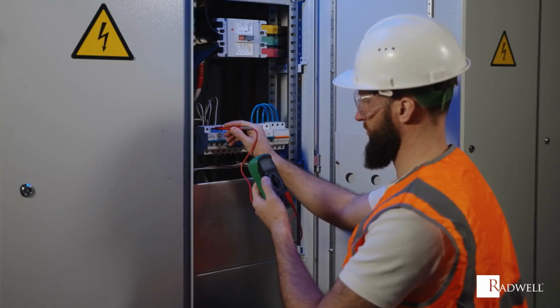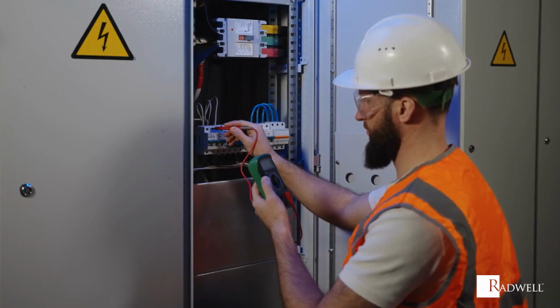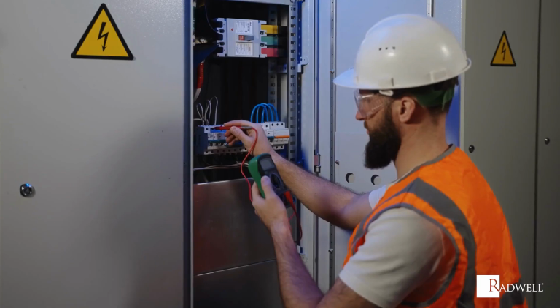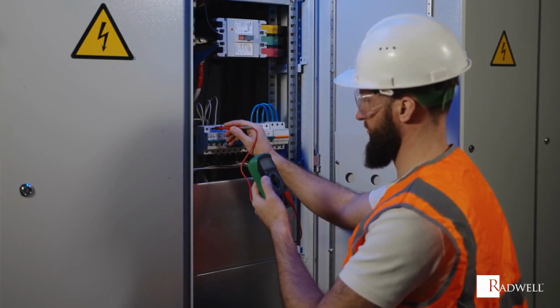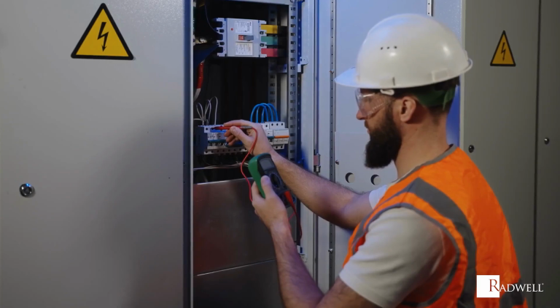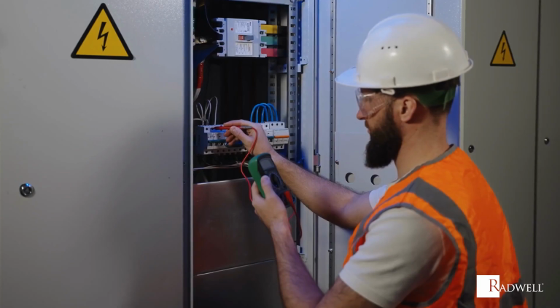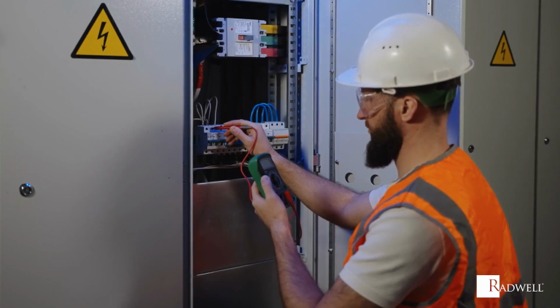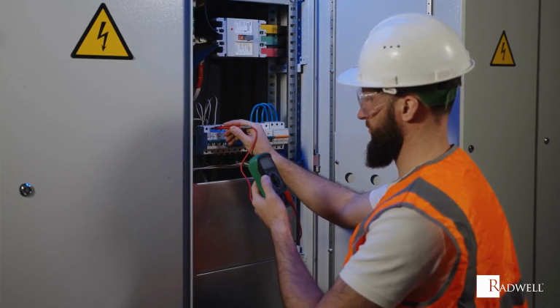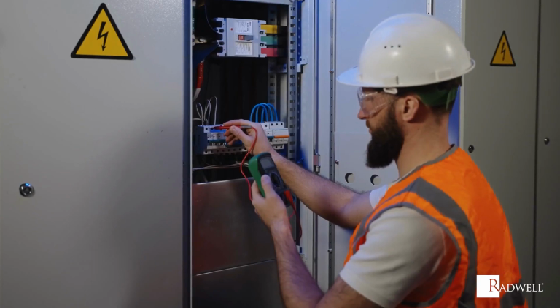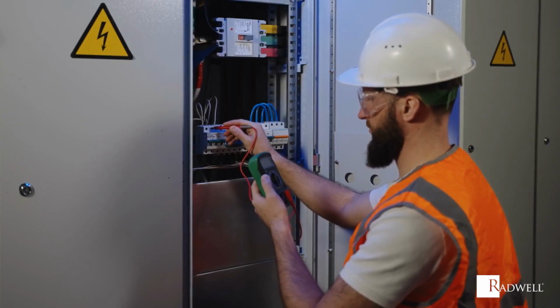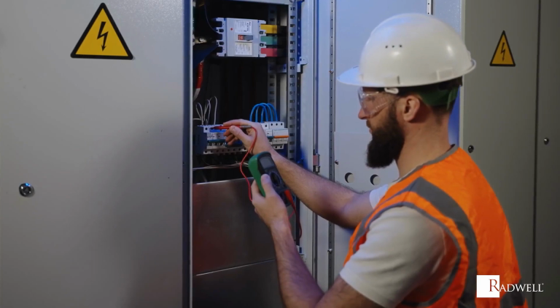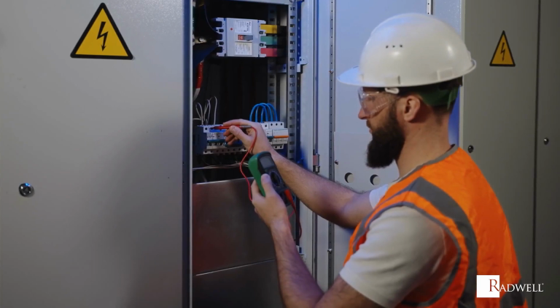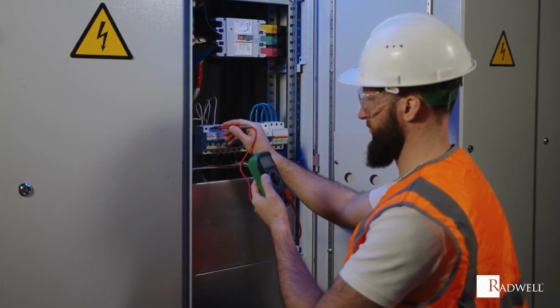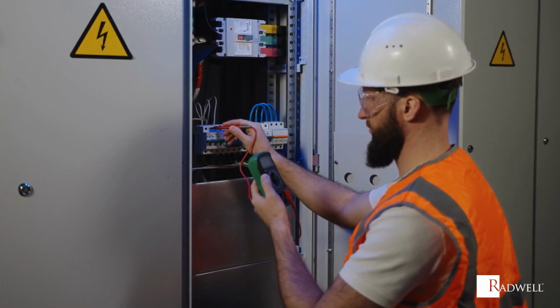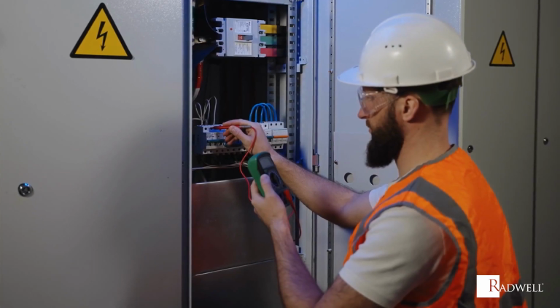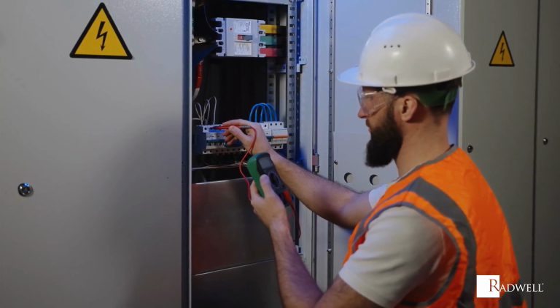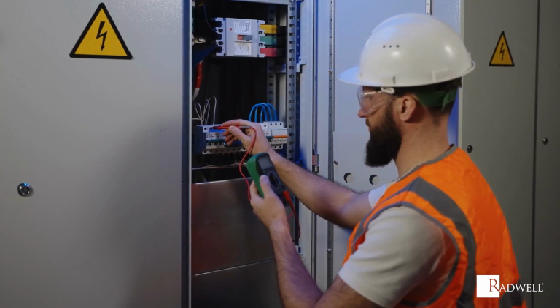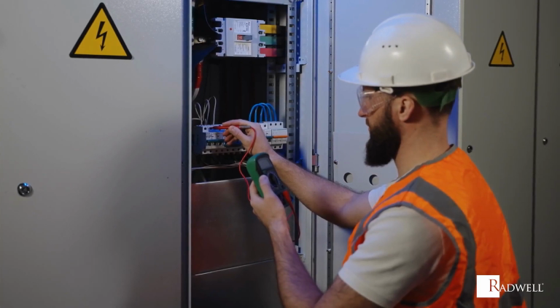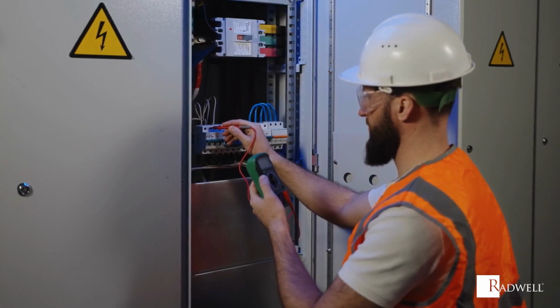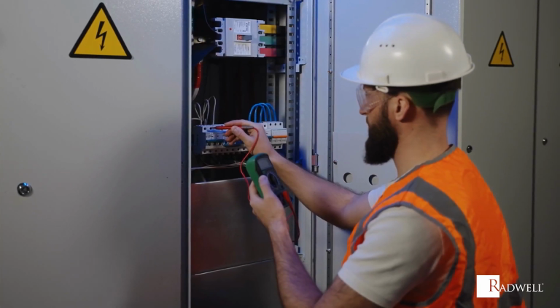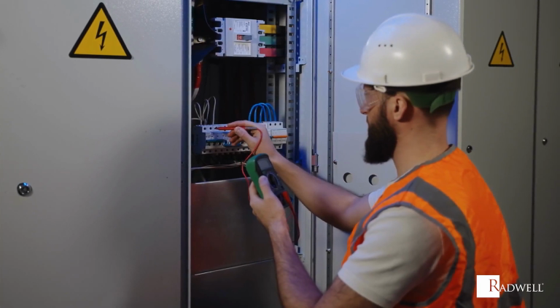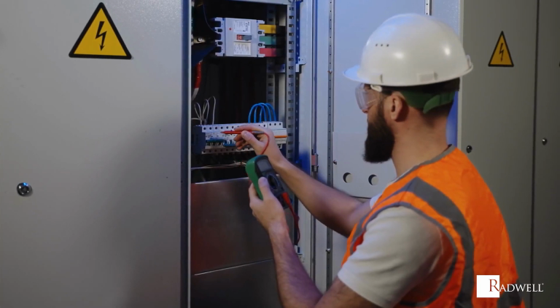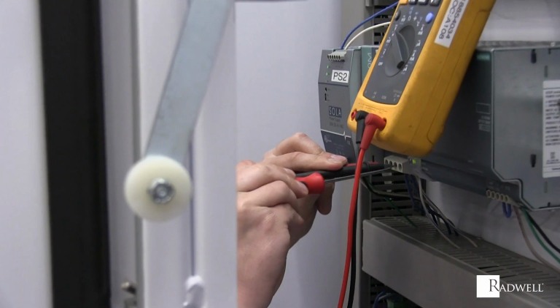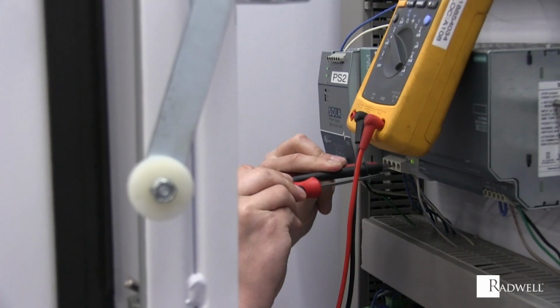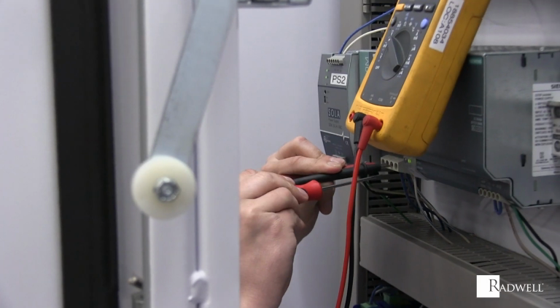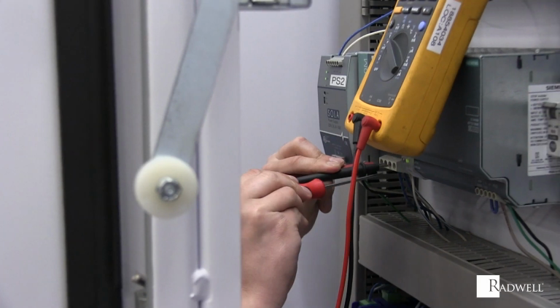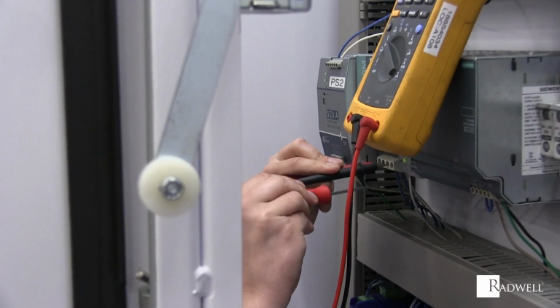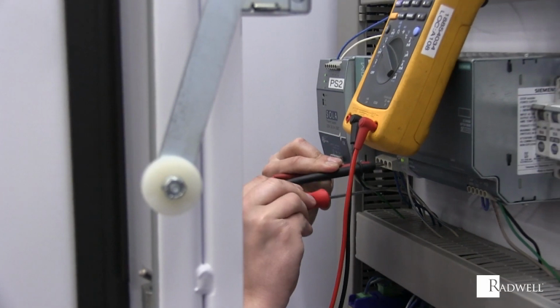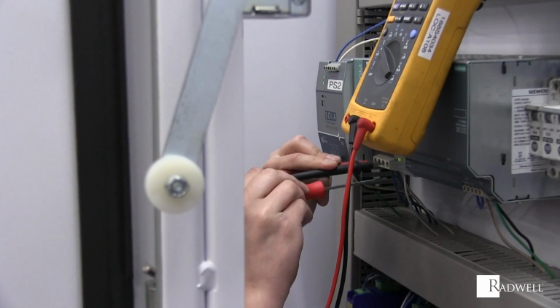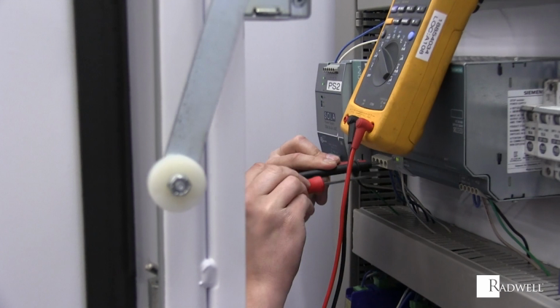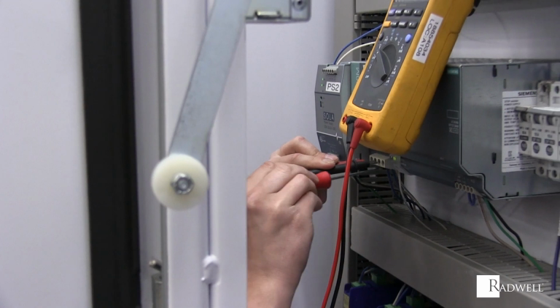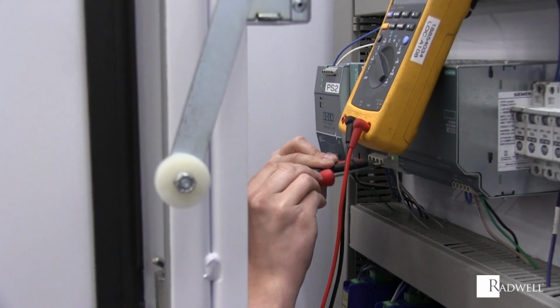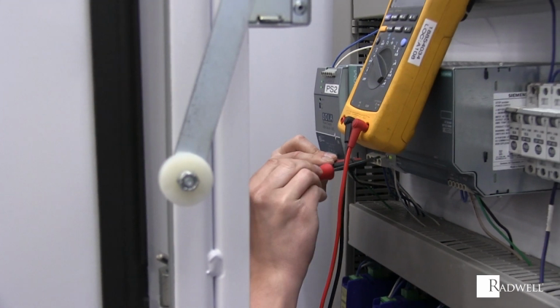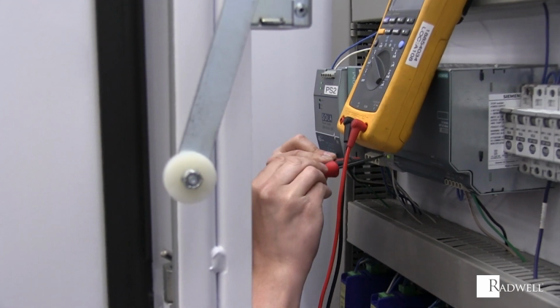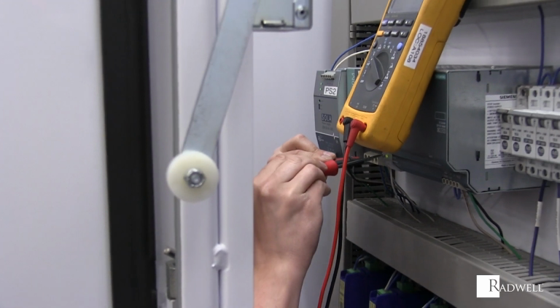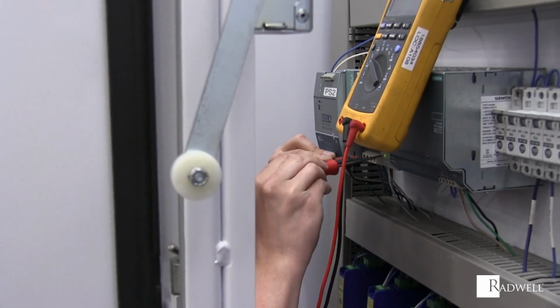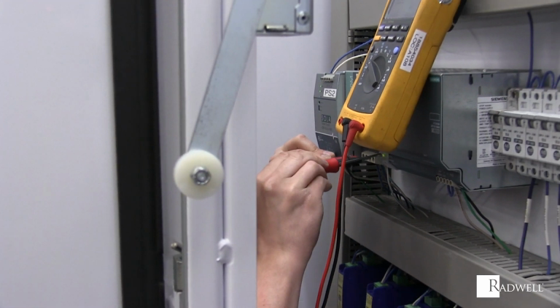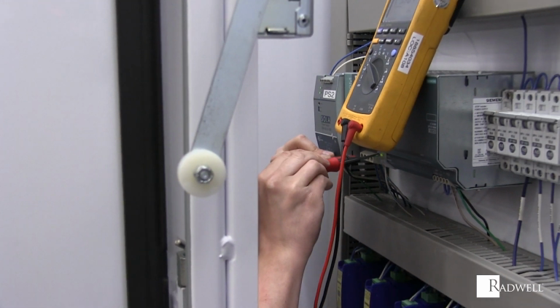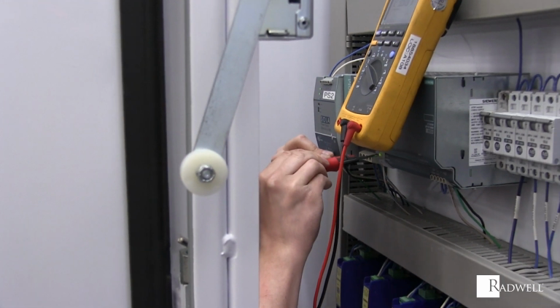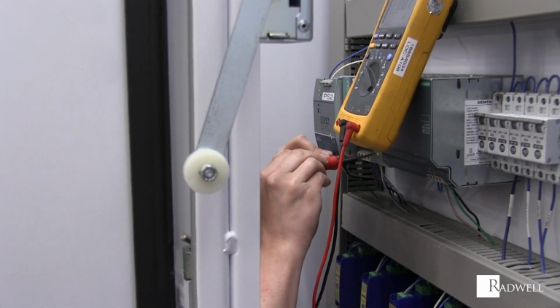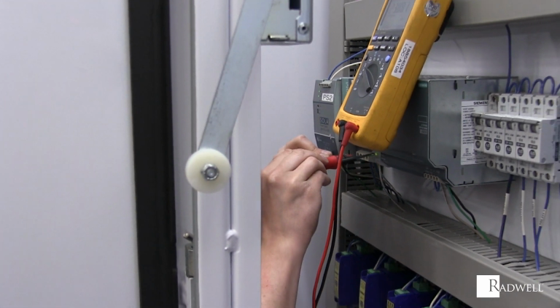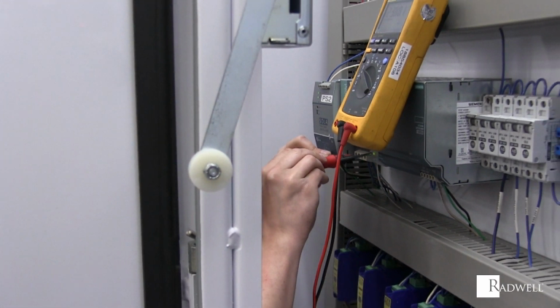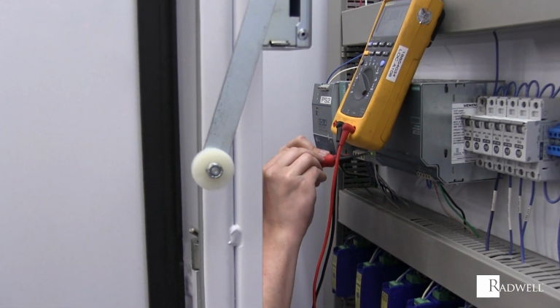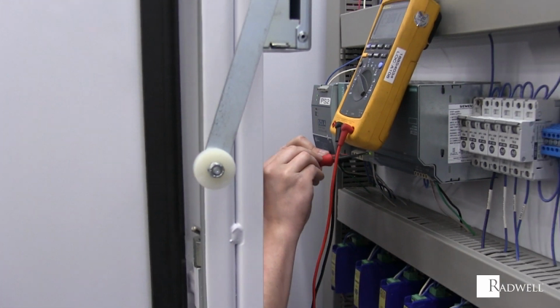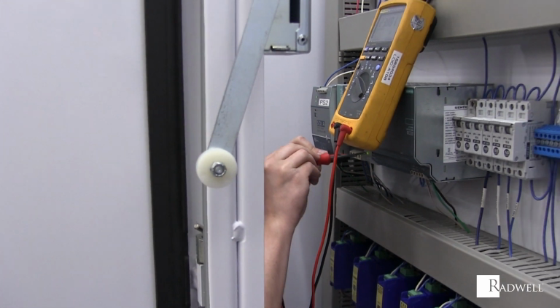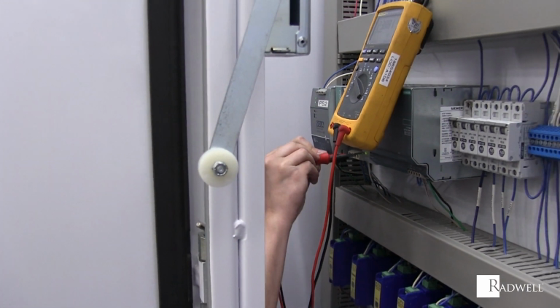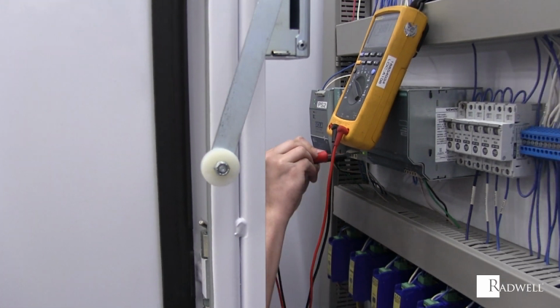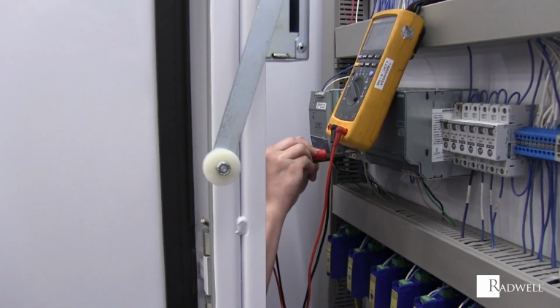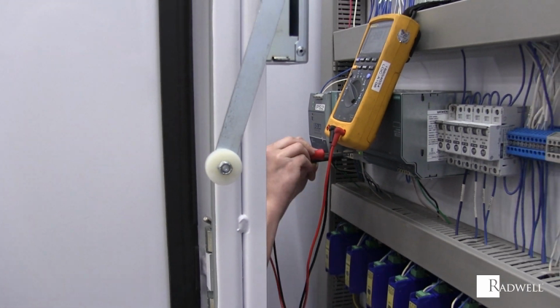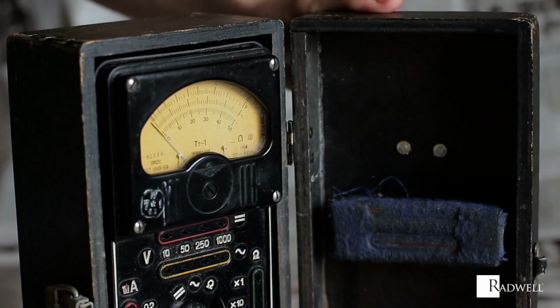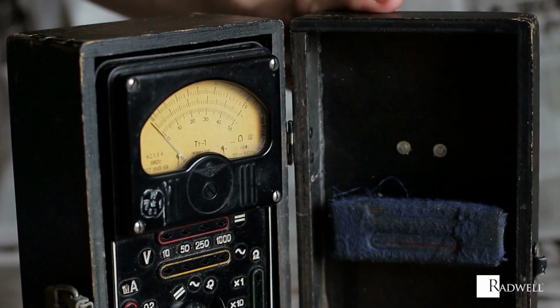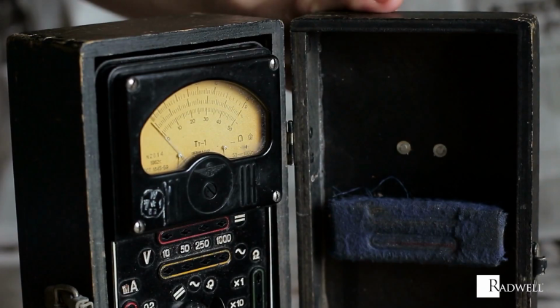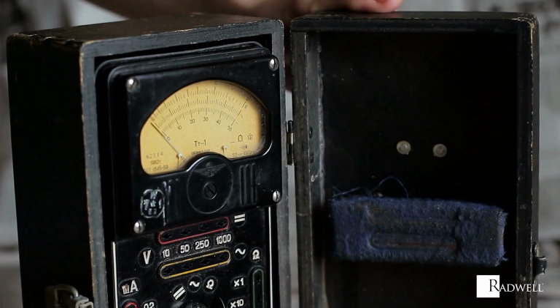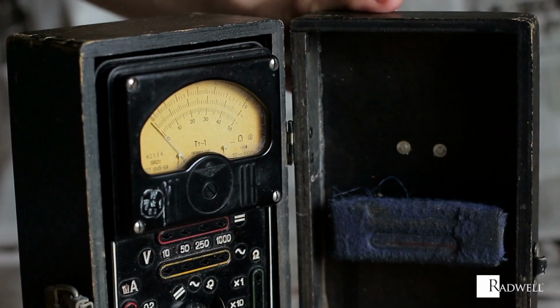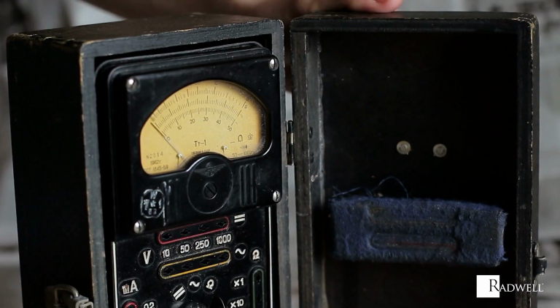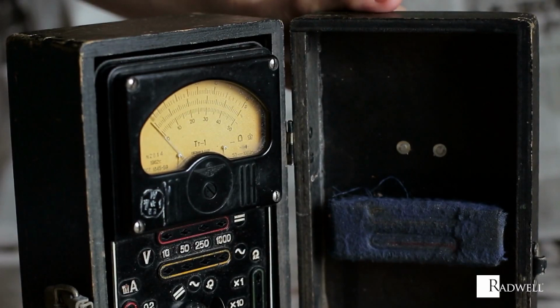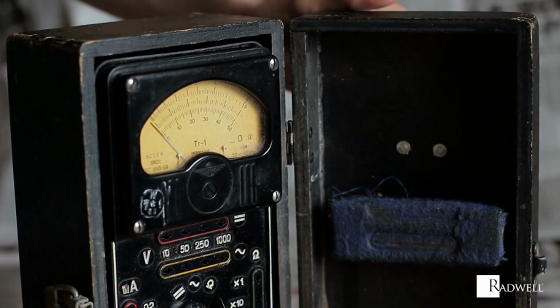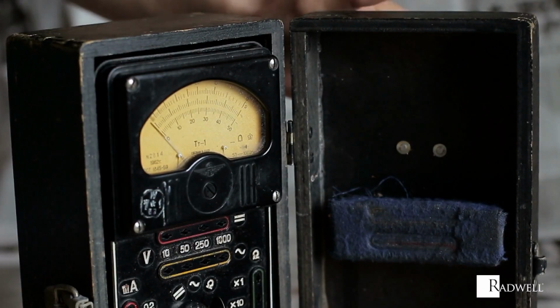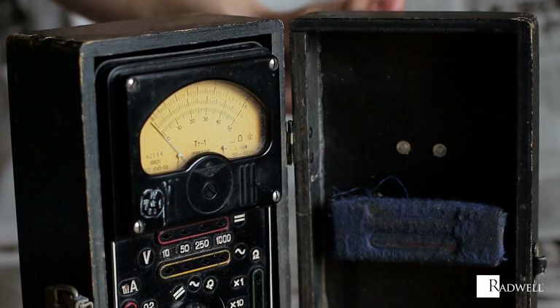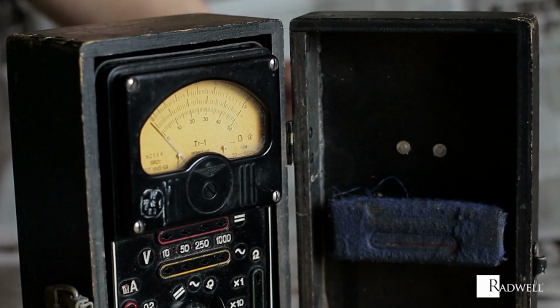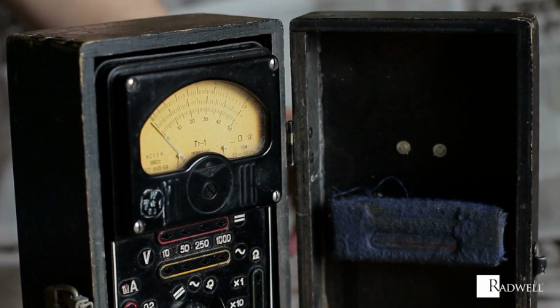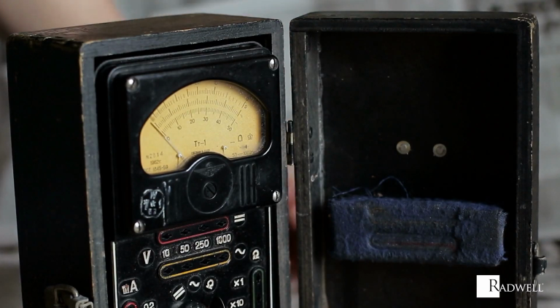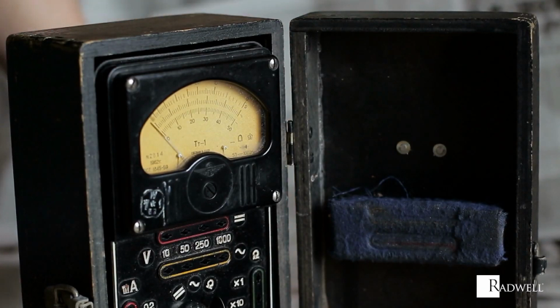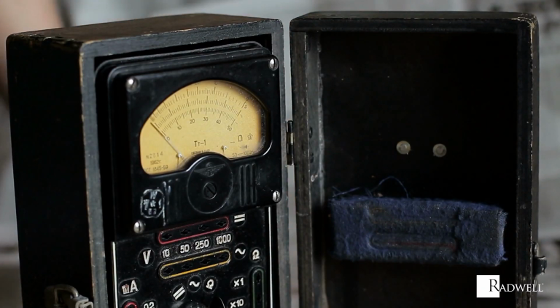Multimeters come in both analog and digital, although digital multimeters are cheaper and more precise, making analog versions obsolete.